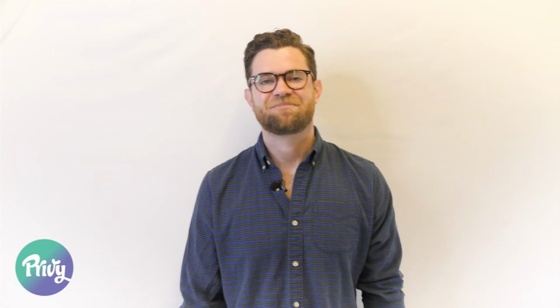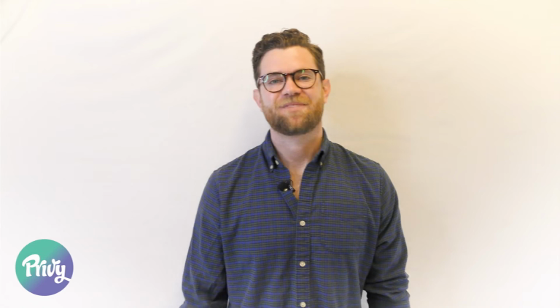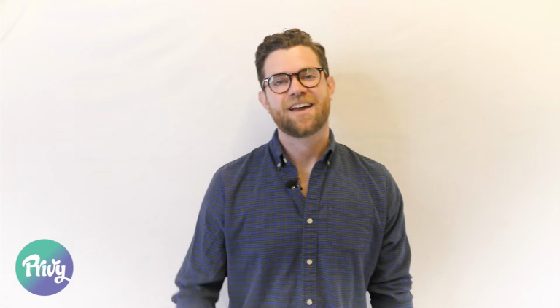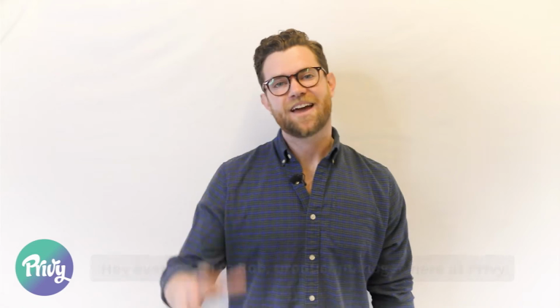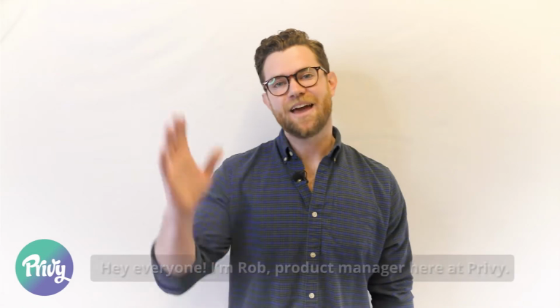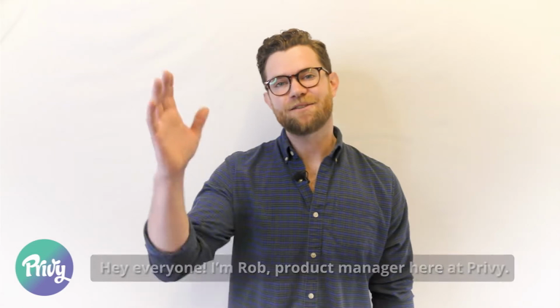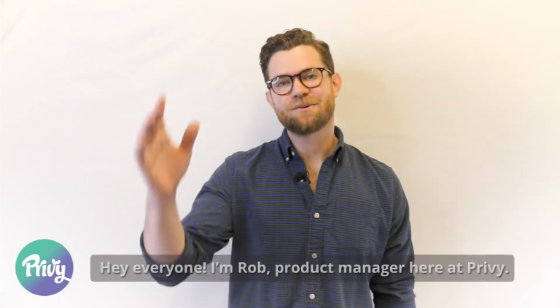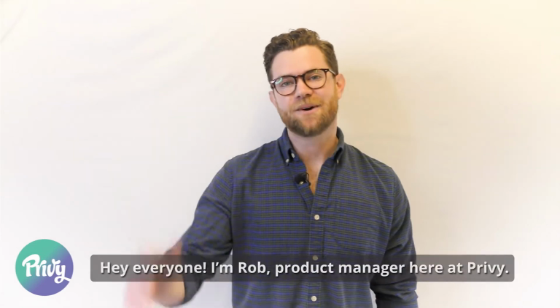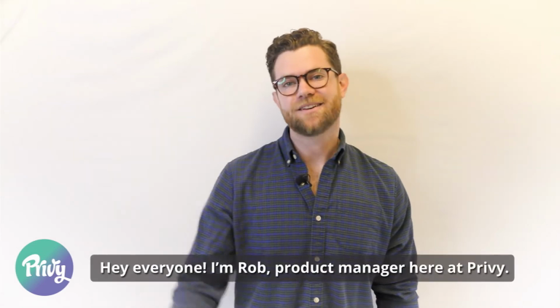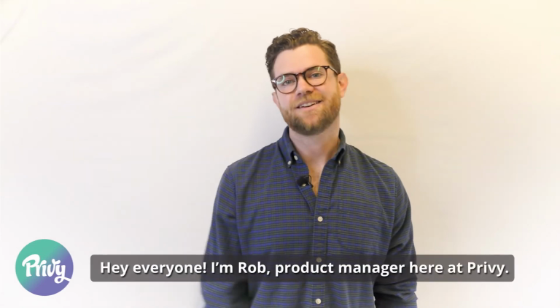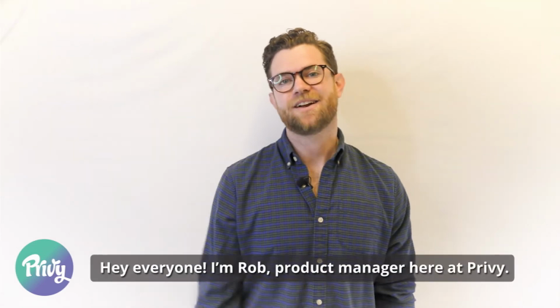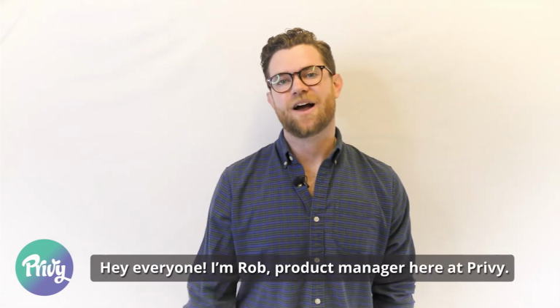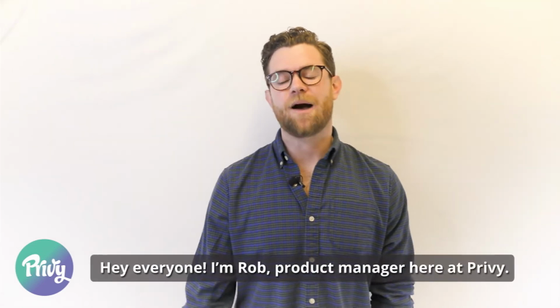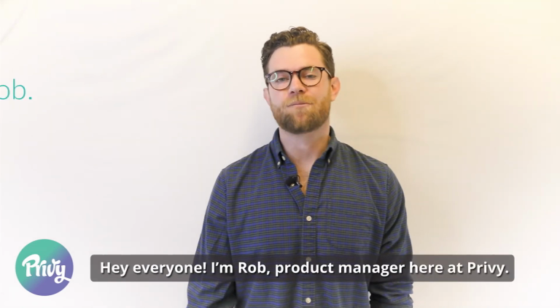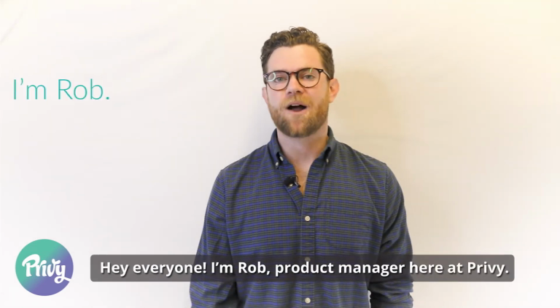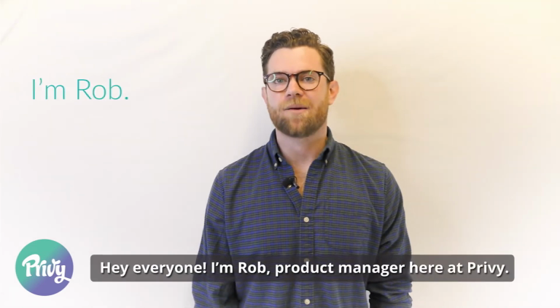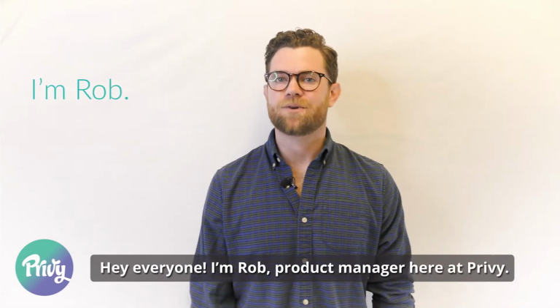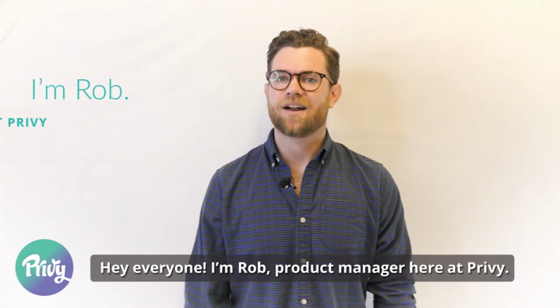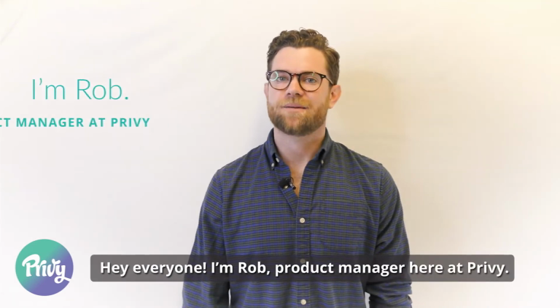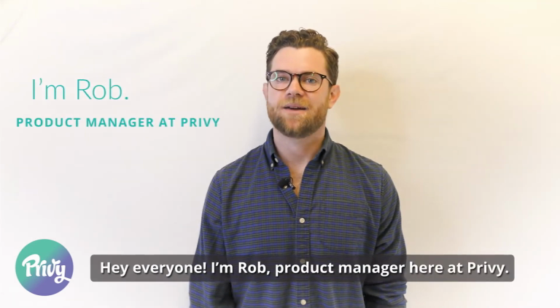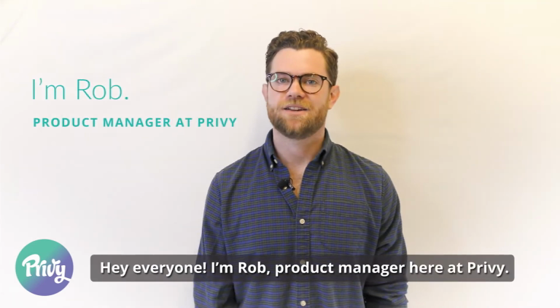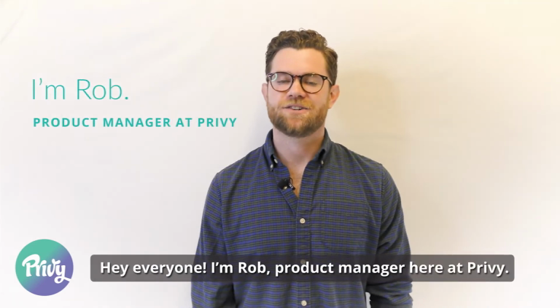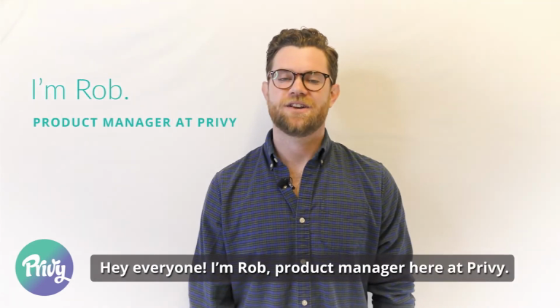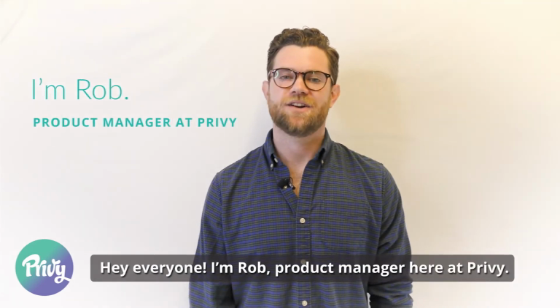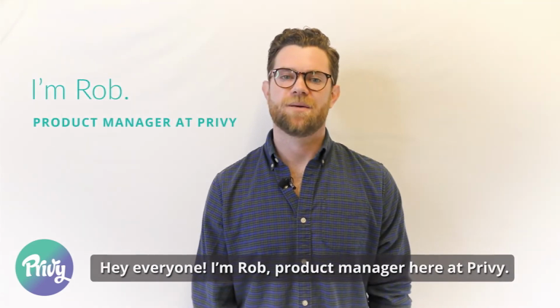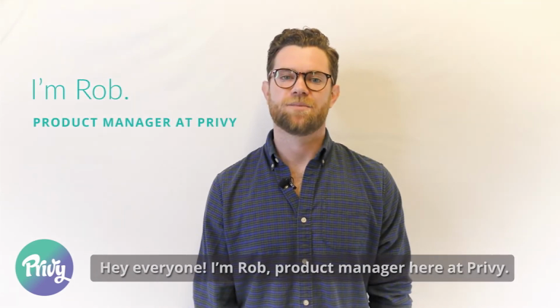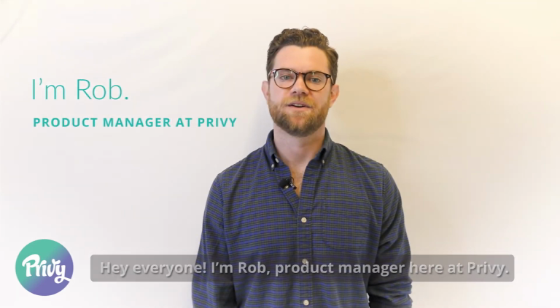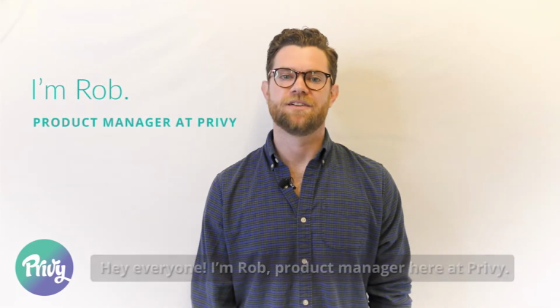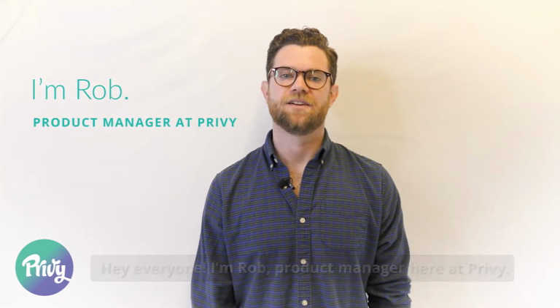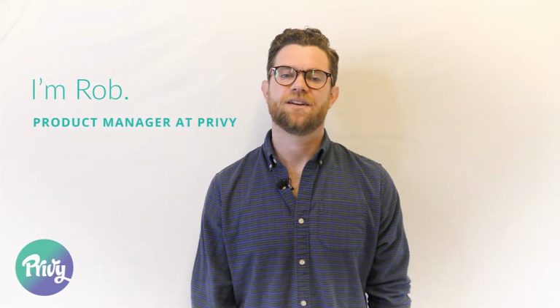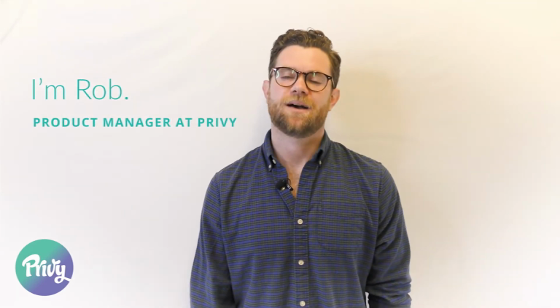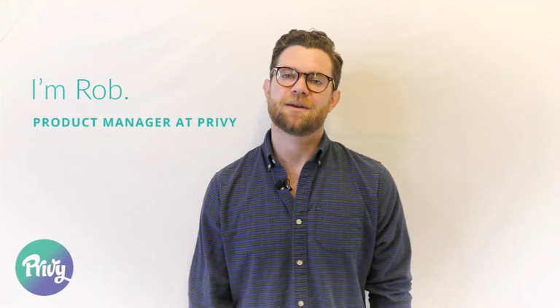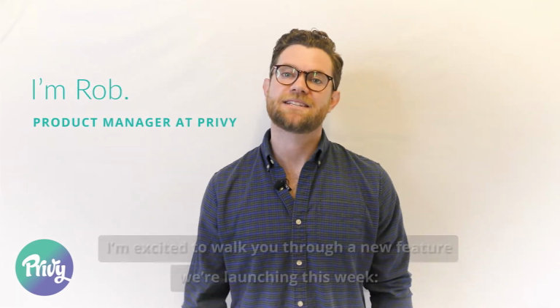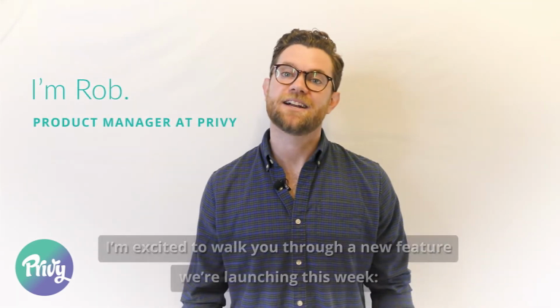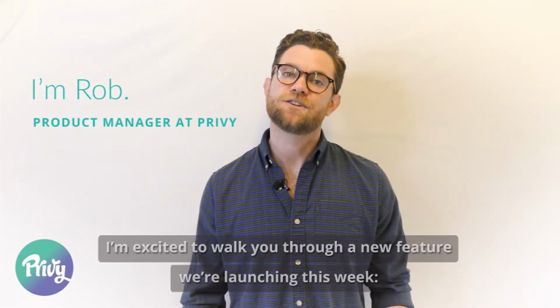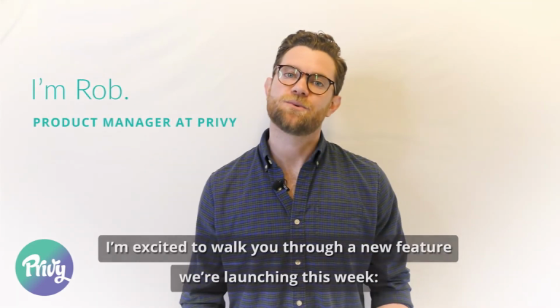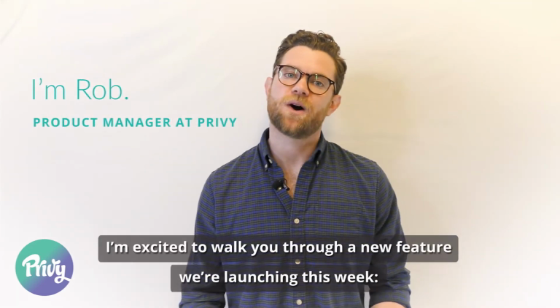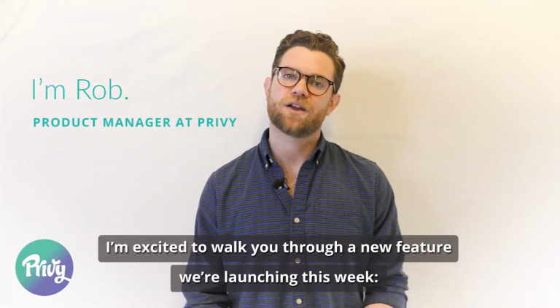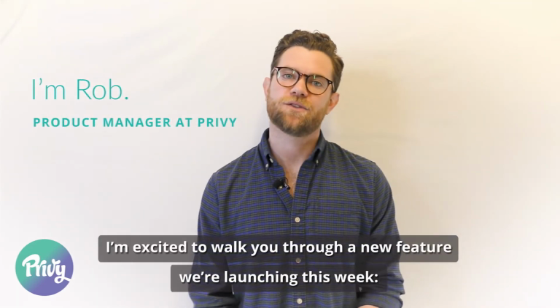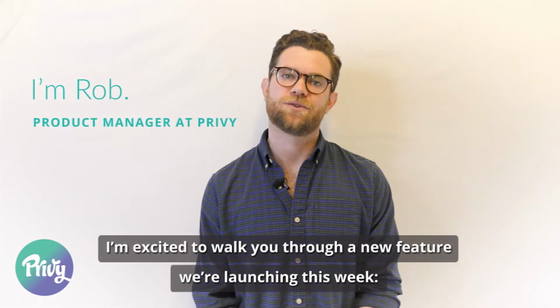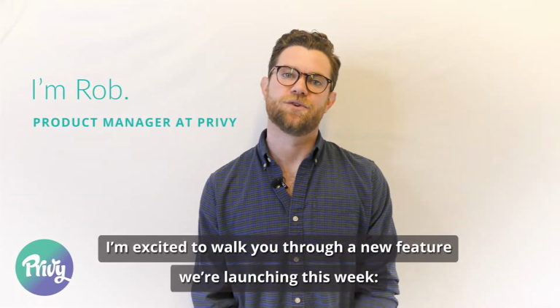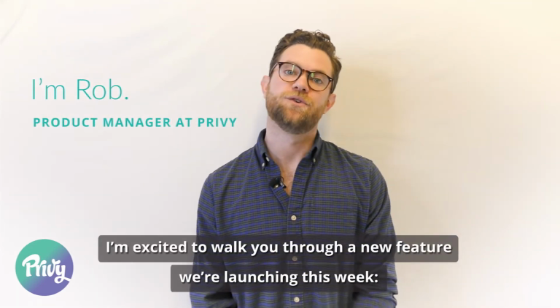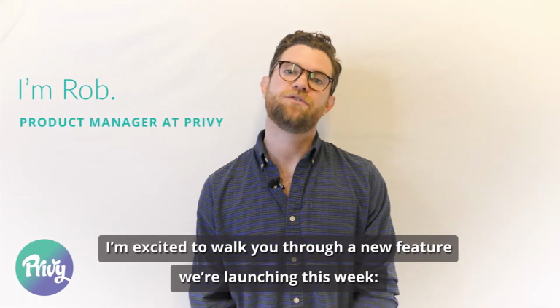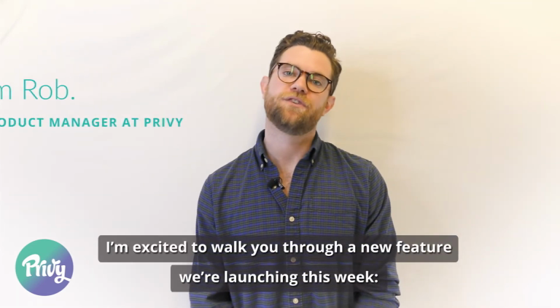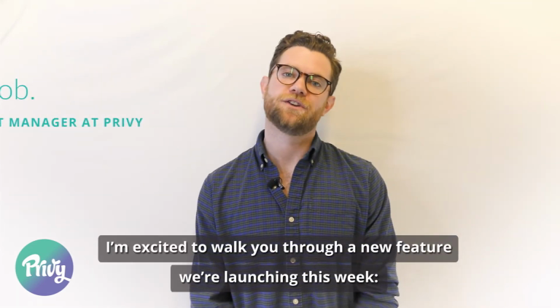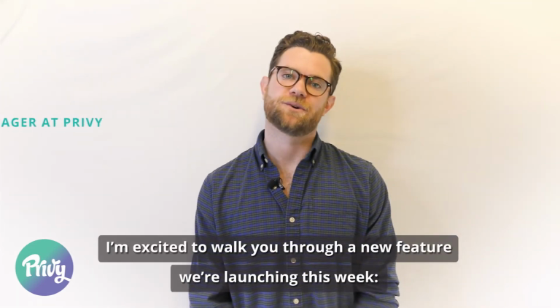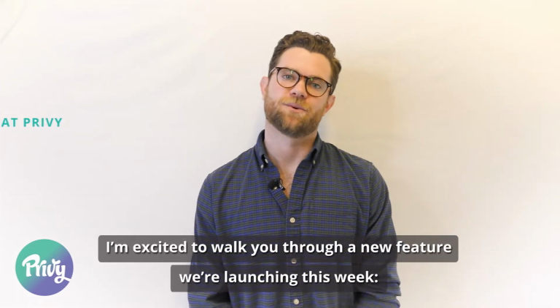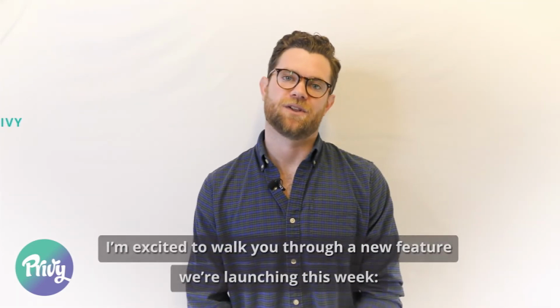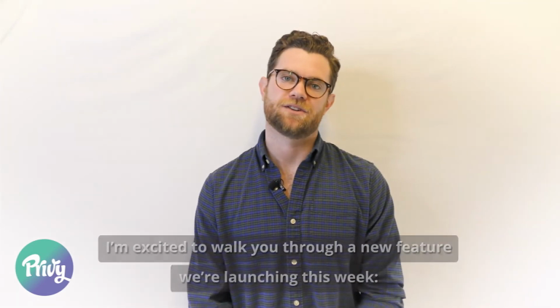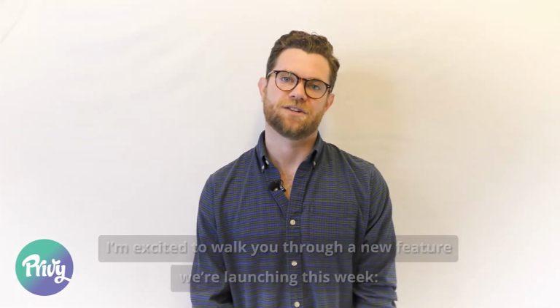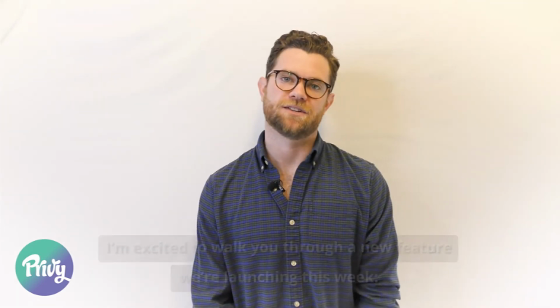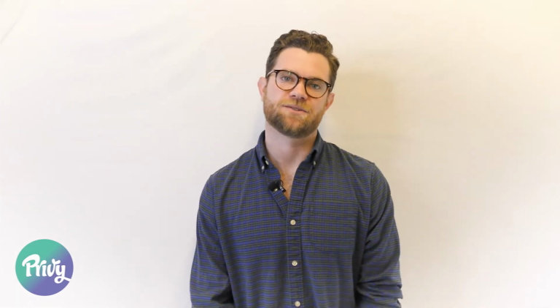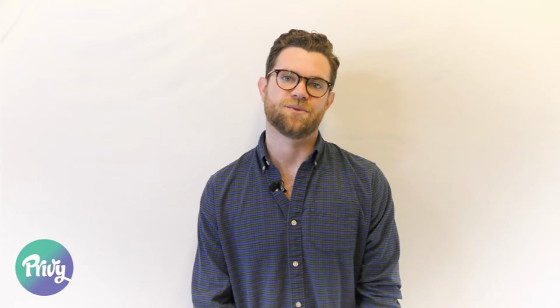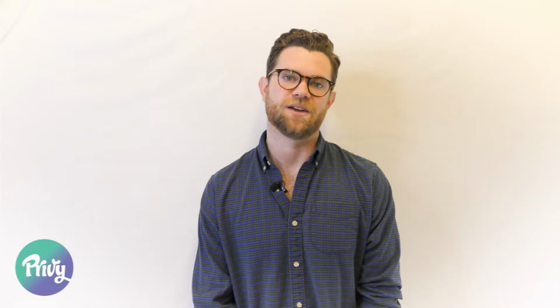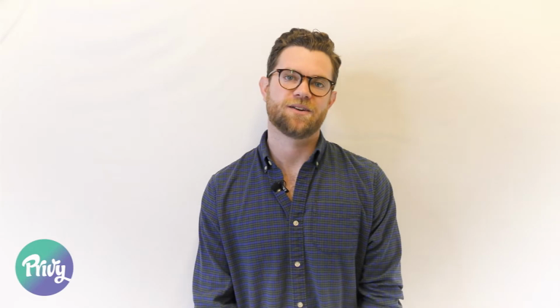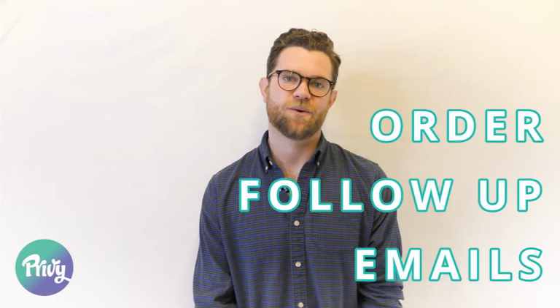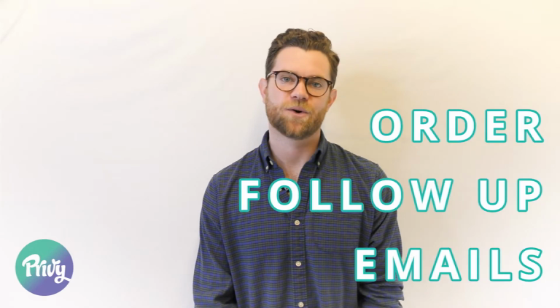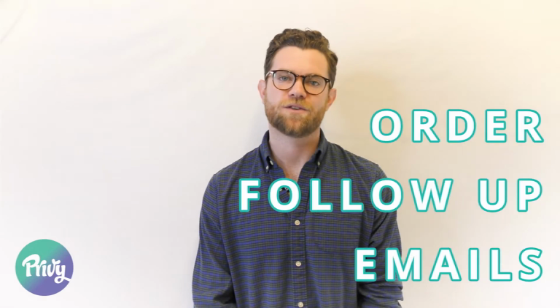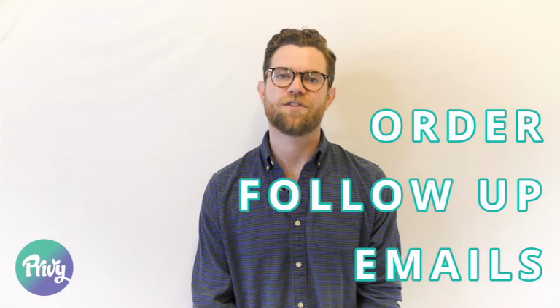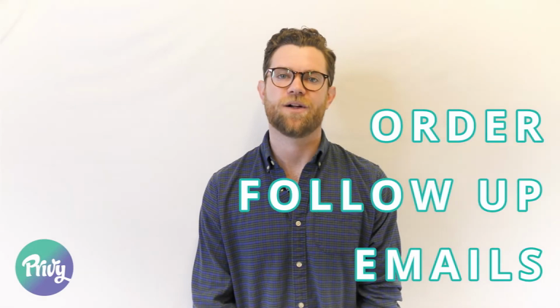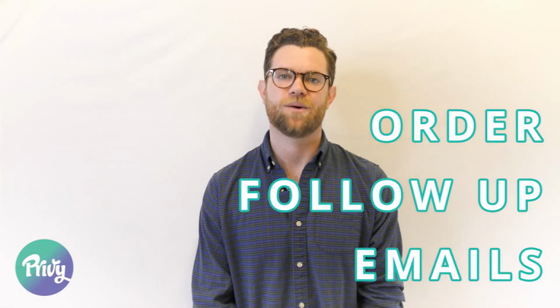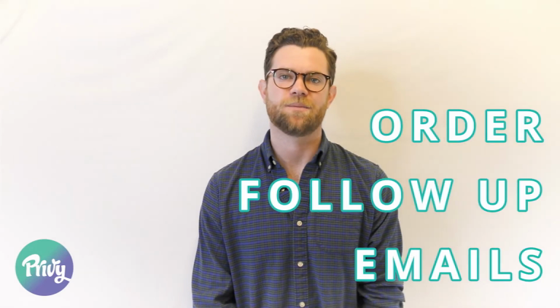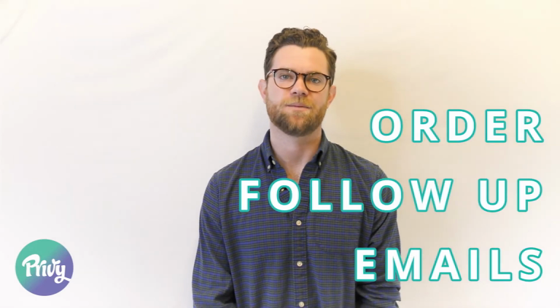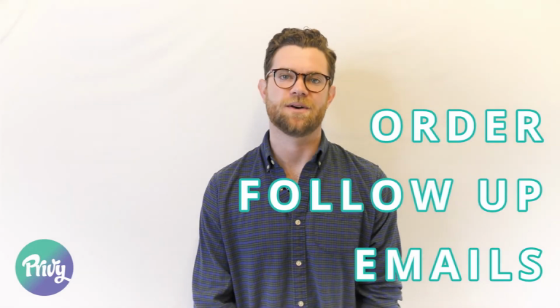Hey everyone! I'm Rob, Product Manager here at Privy. I'm excited to walk you through a new feature we're launching this week: Order Follow-Up Email.